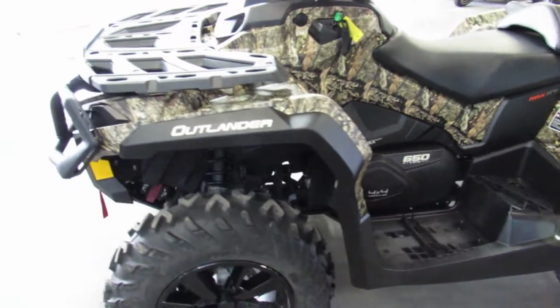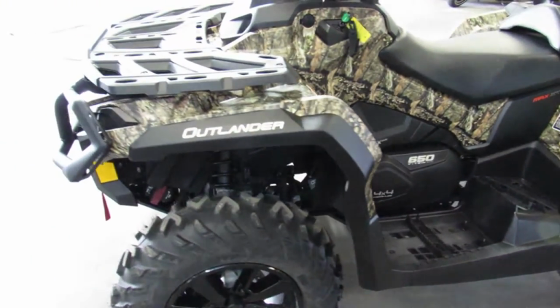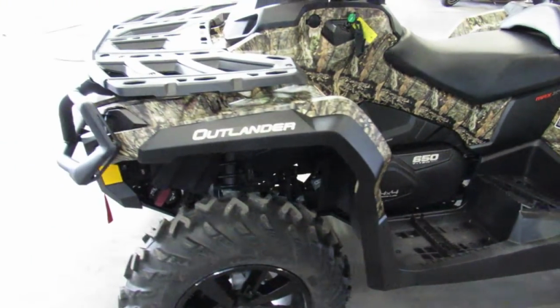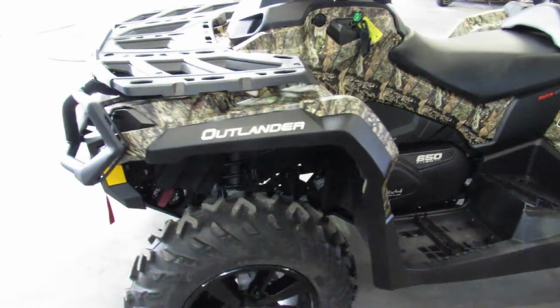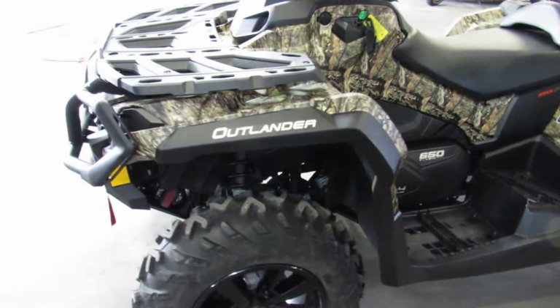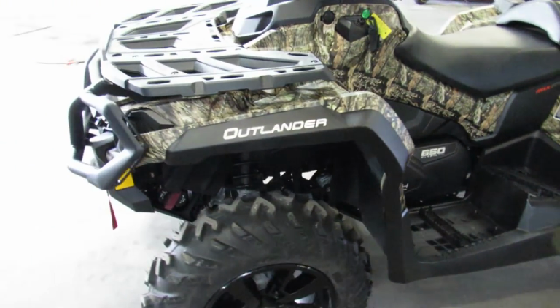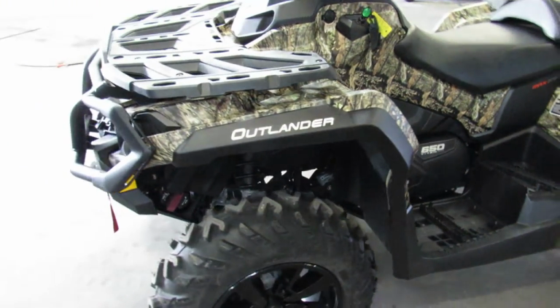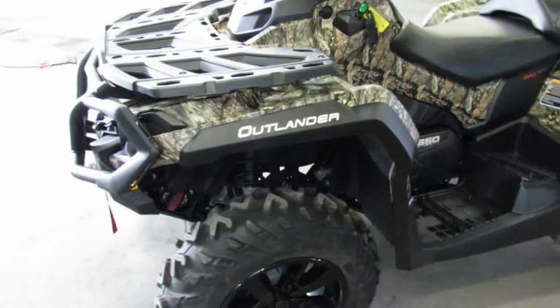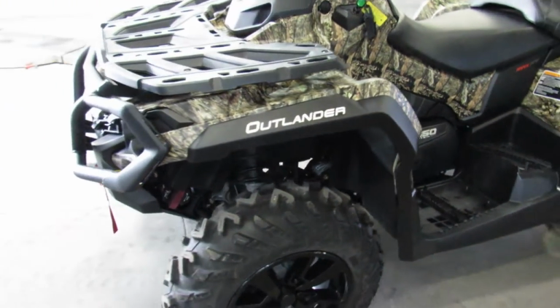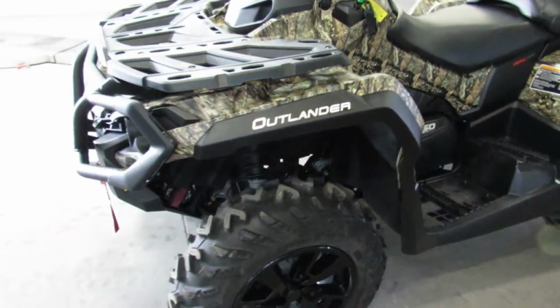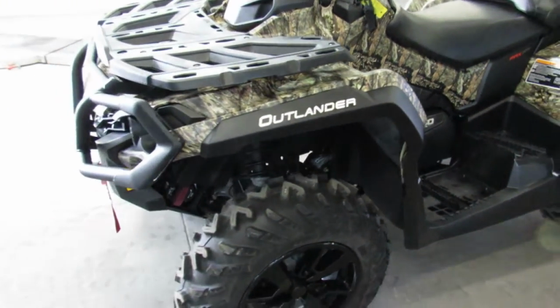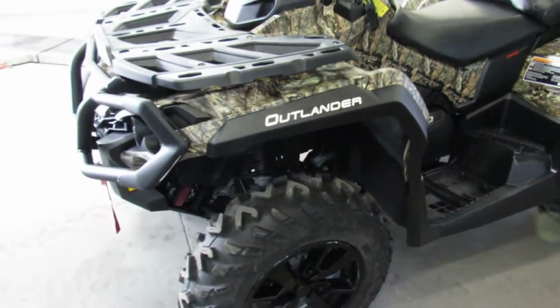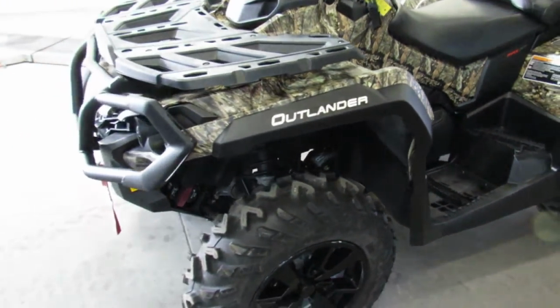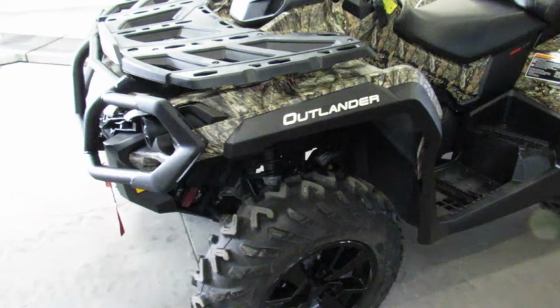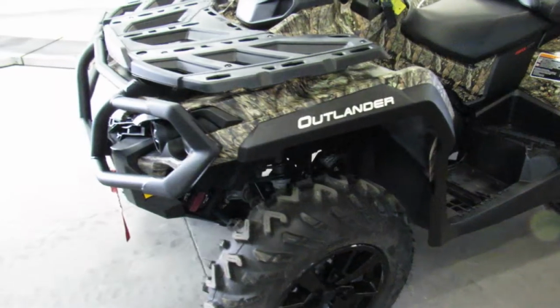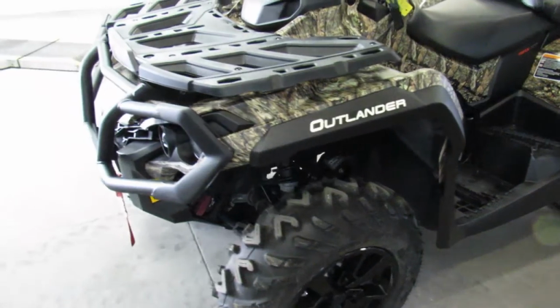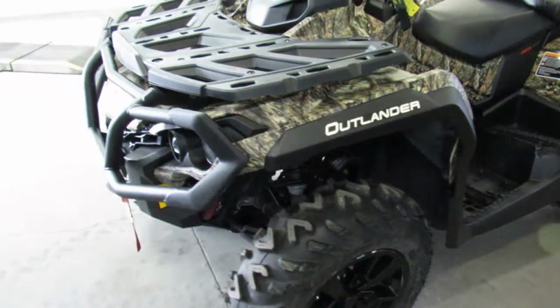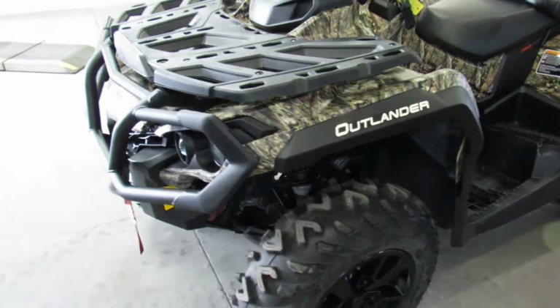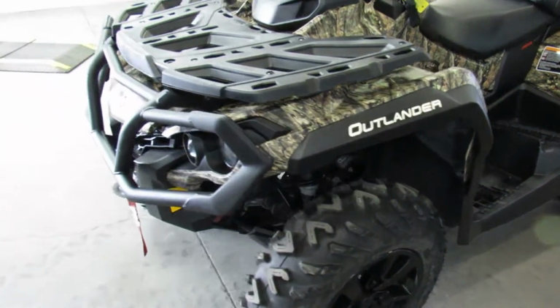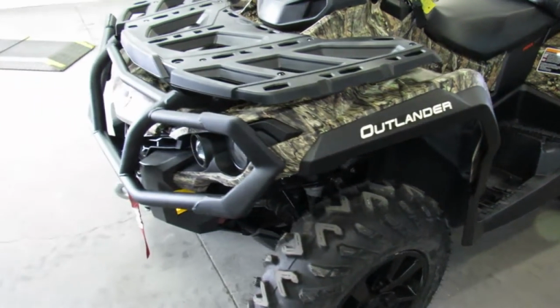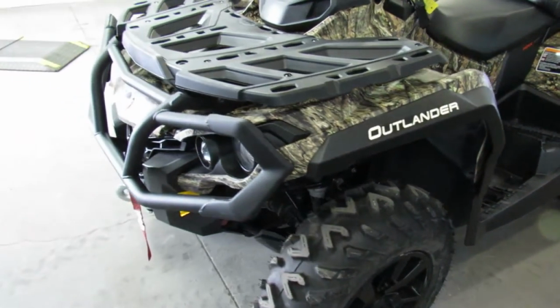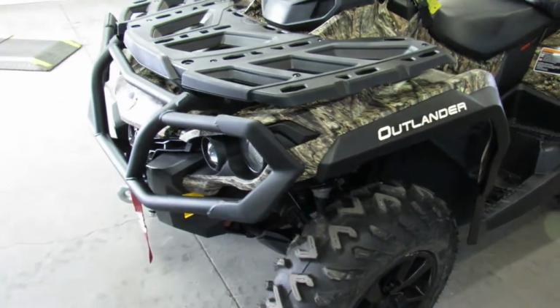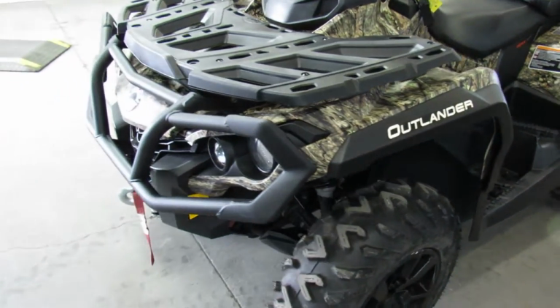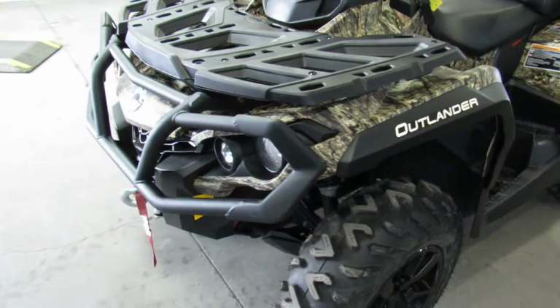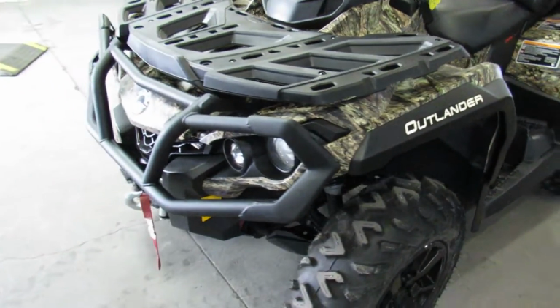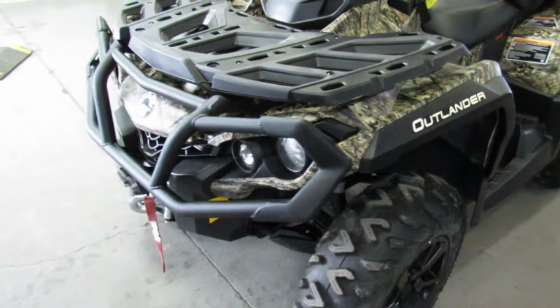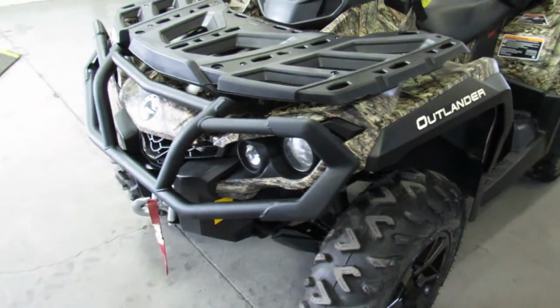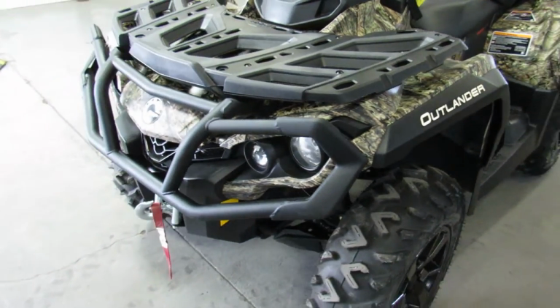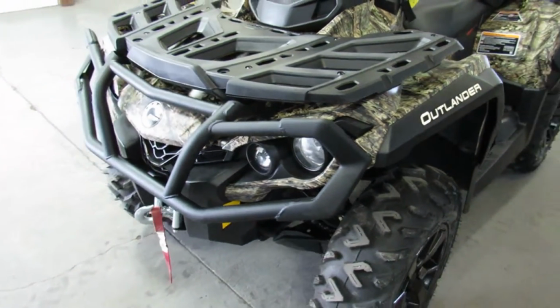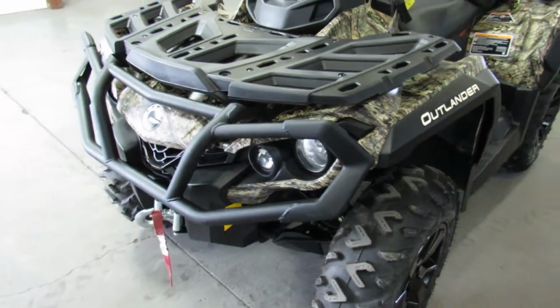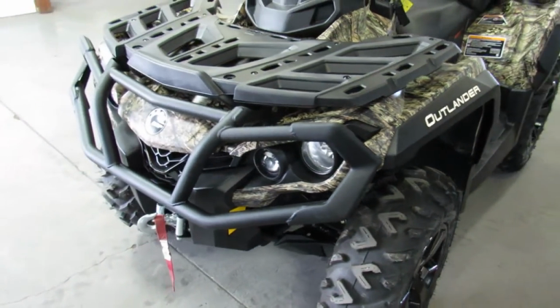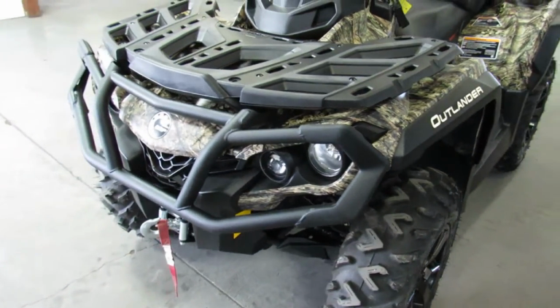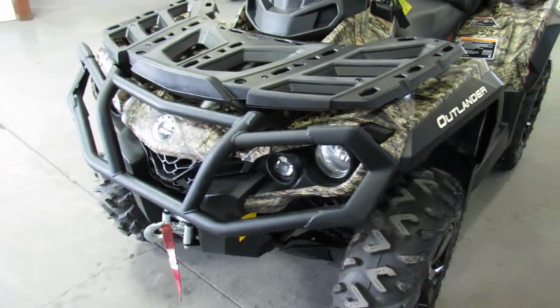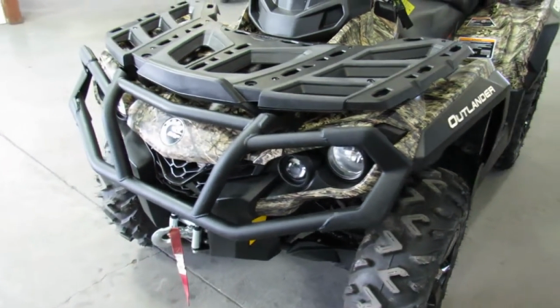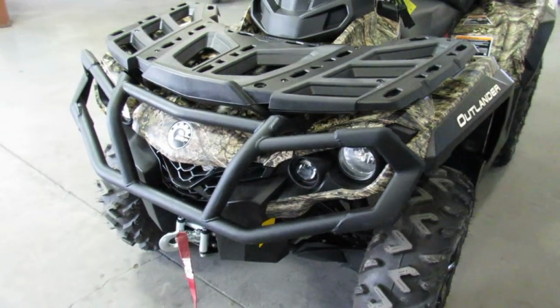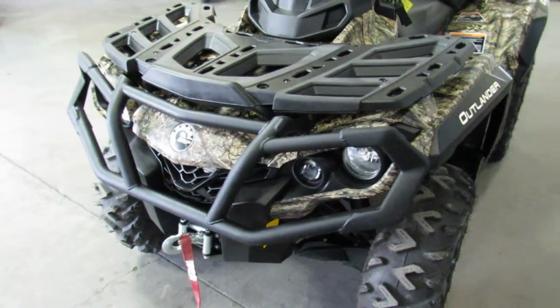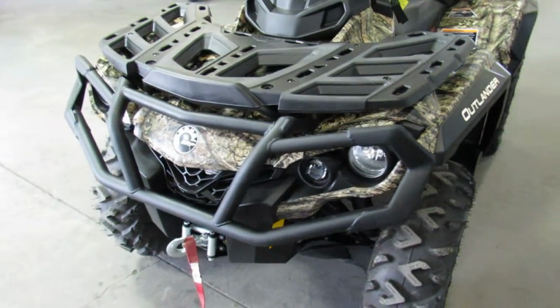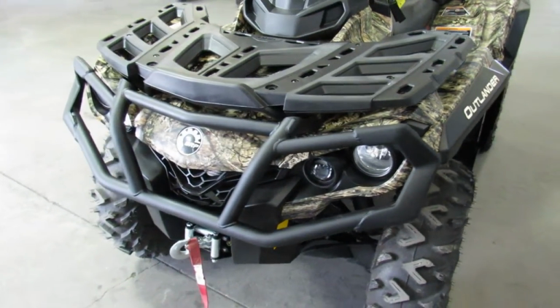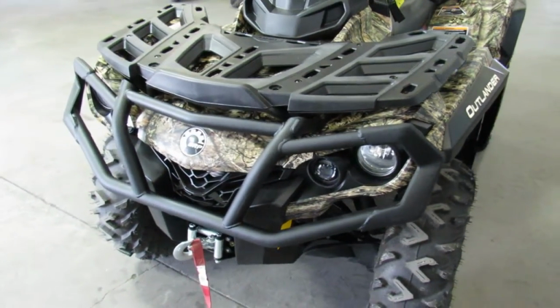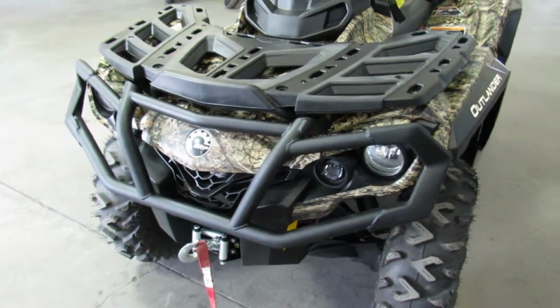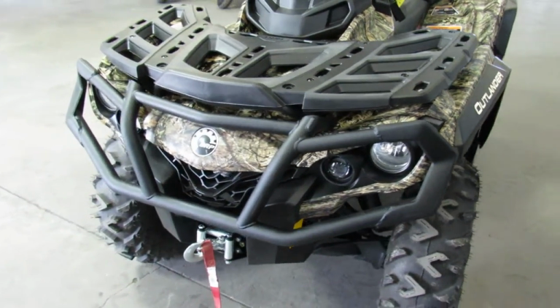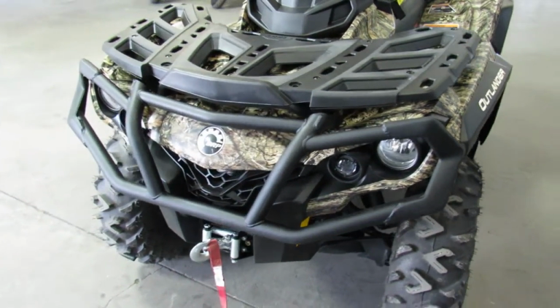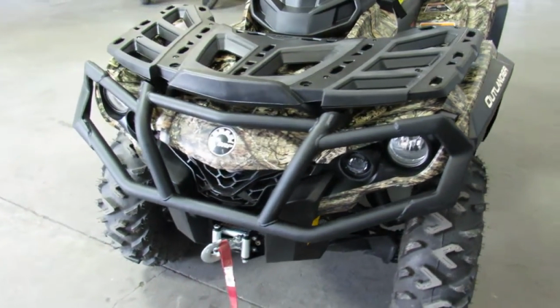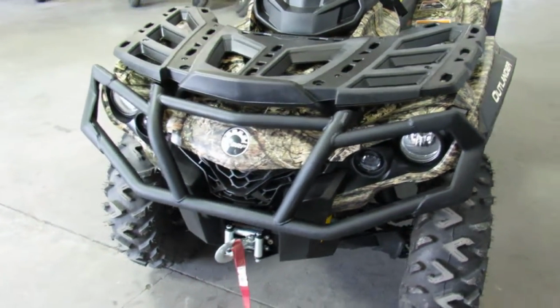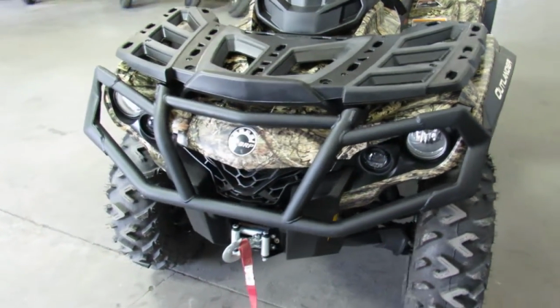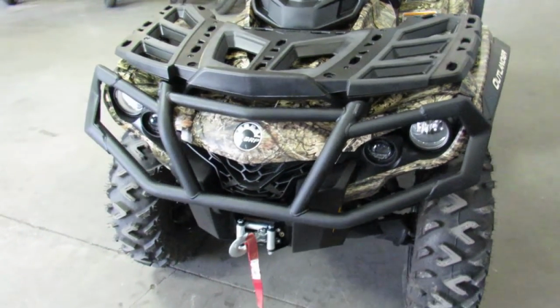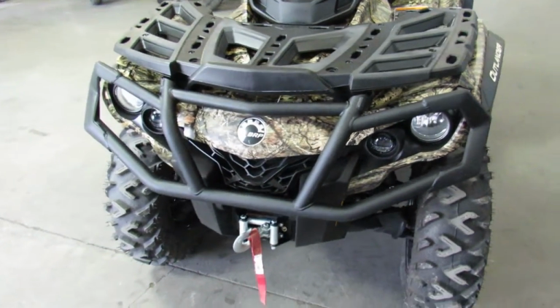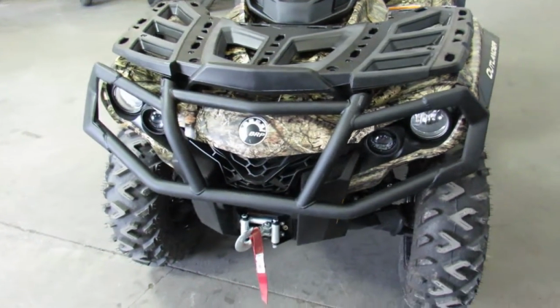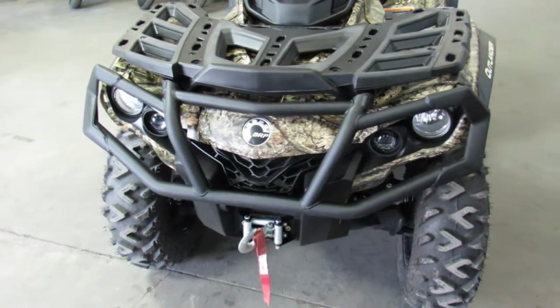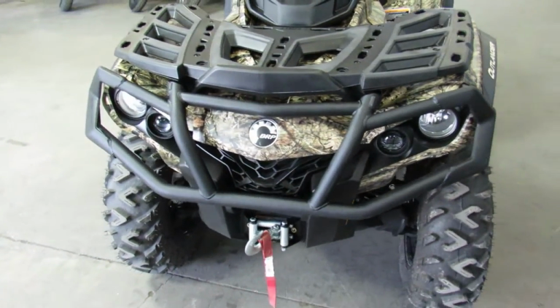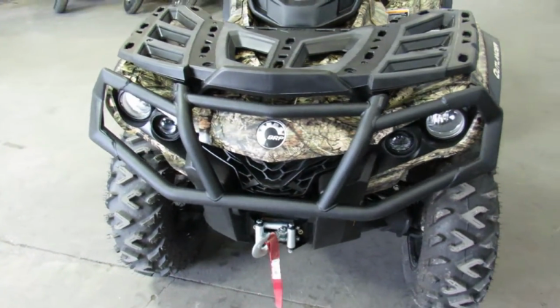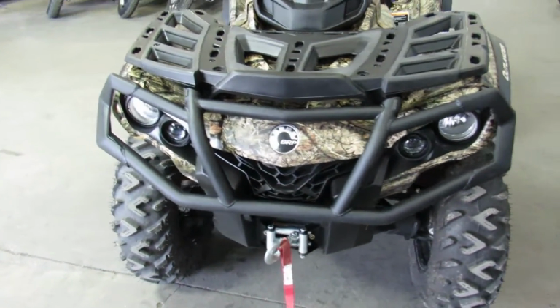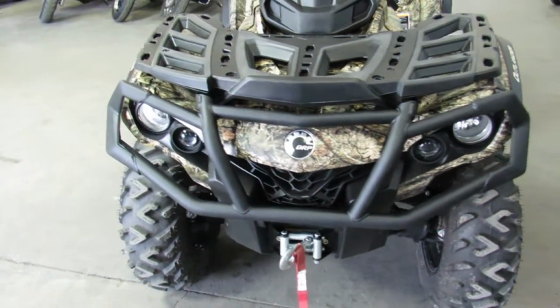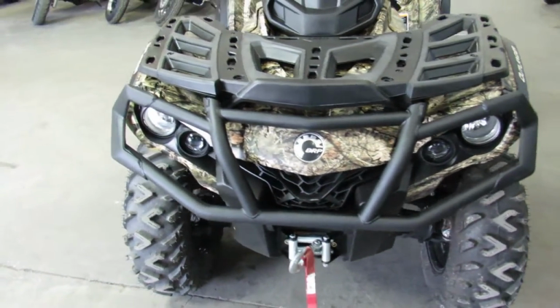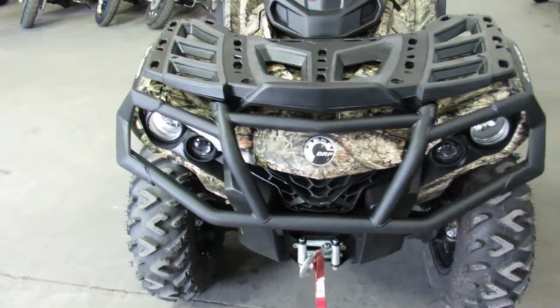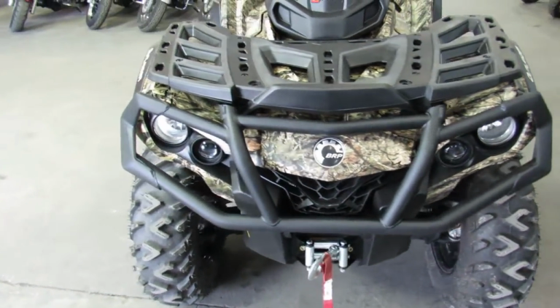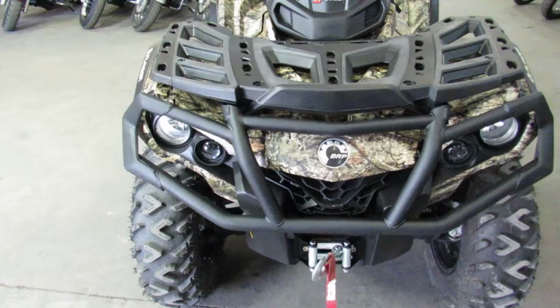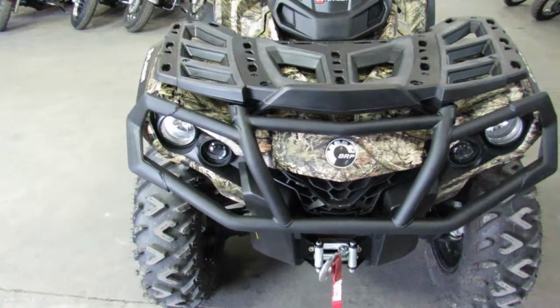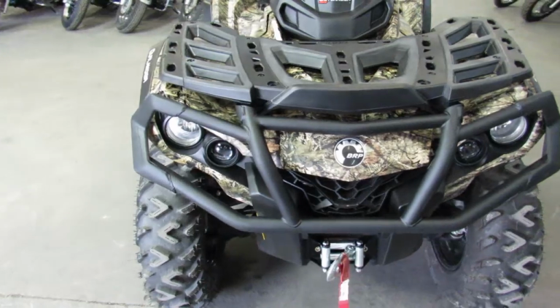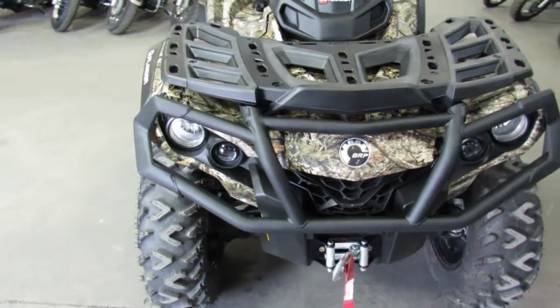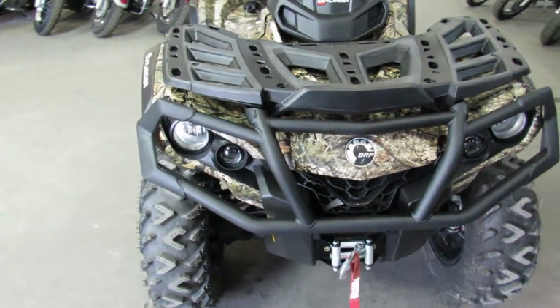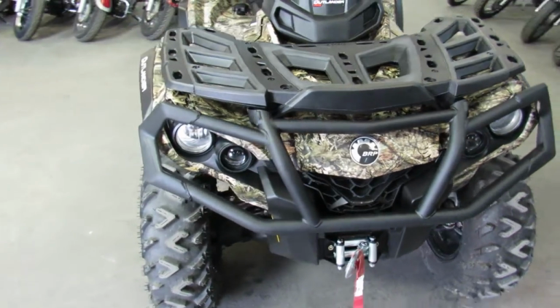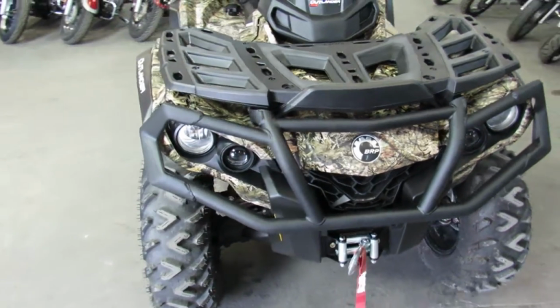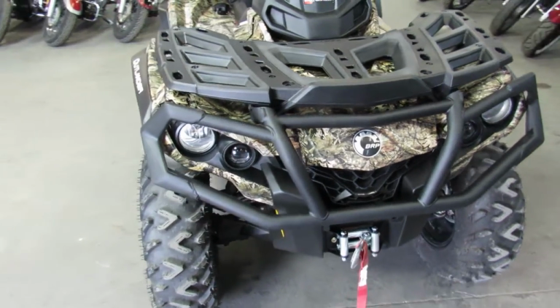V-twin 650cc motor, fuel-injected, two-seater, automatic transmission. Got the winch, the bumpers, the racks.